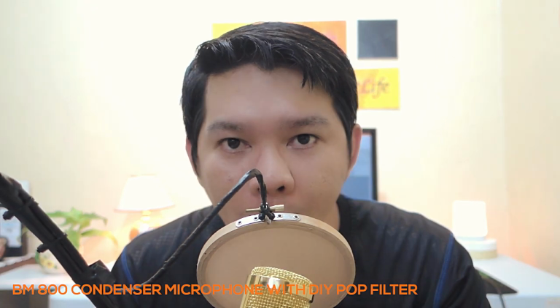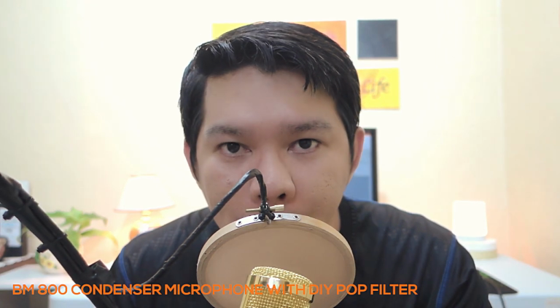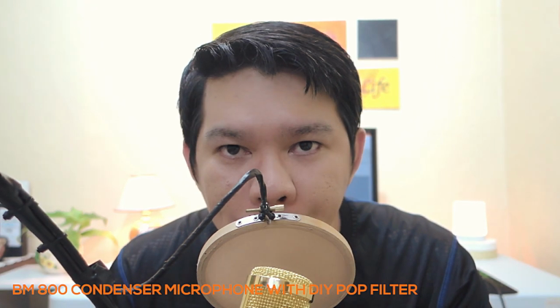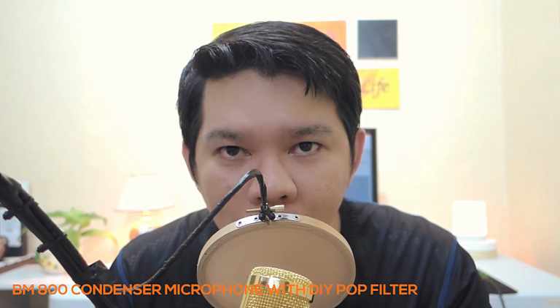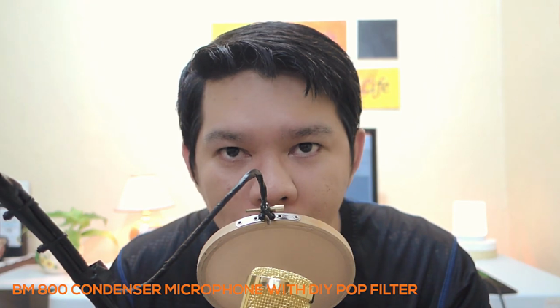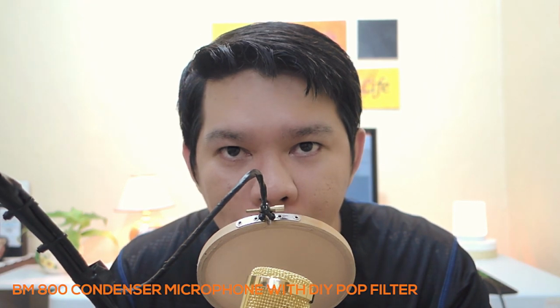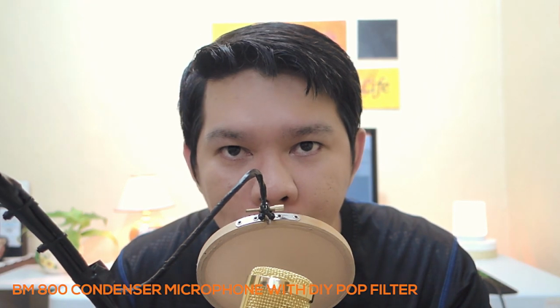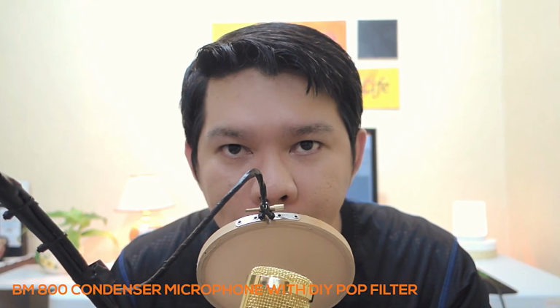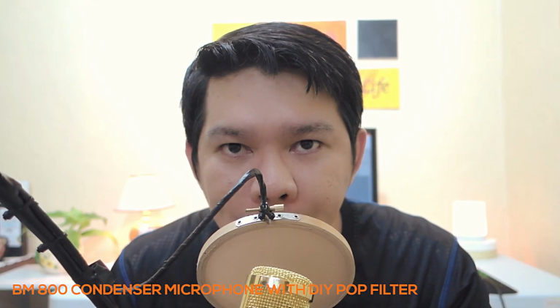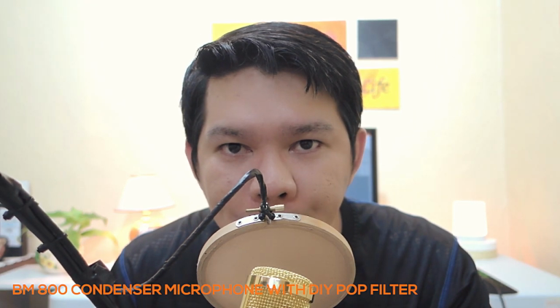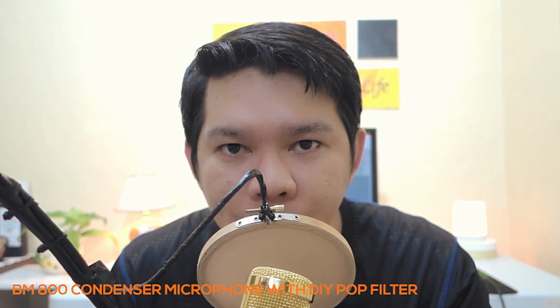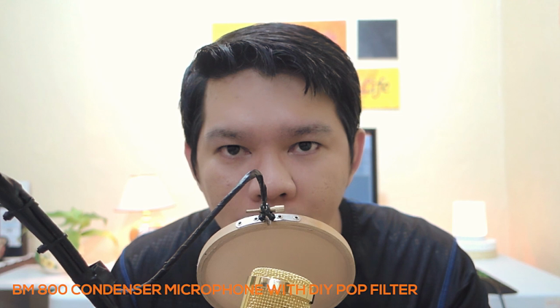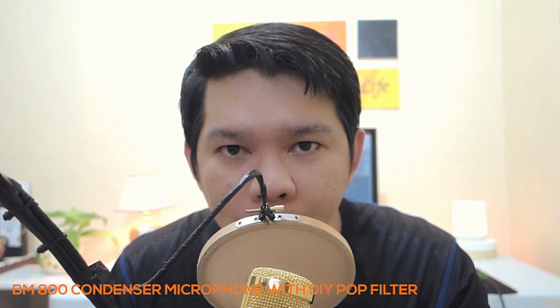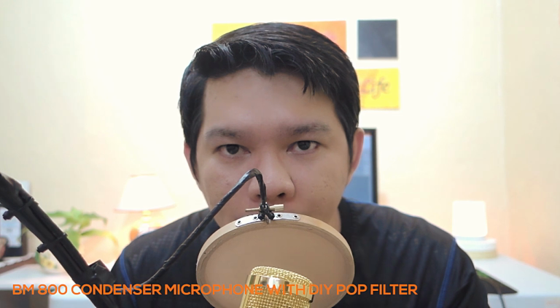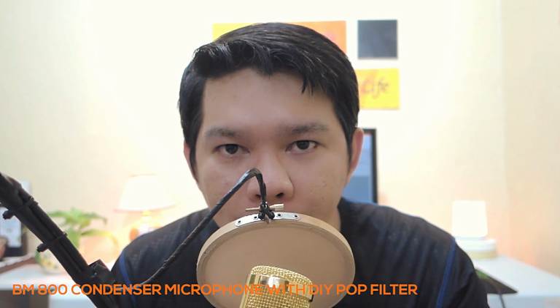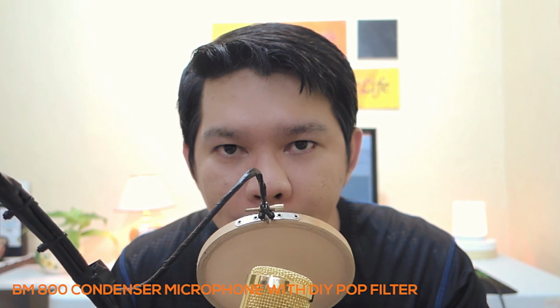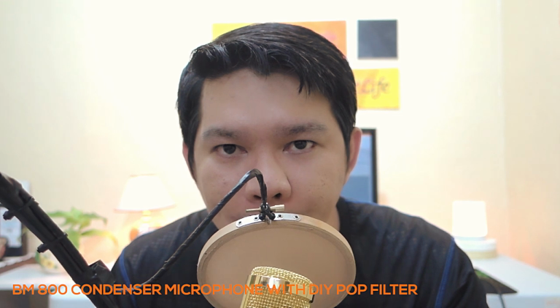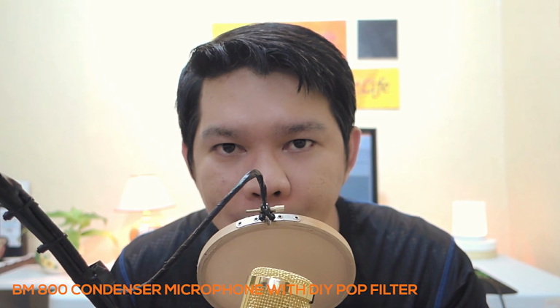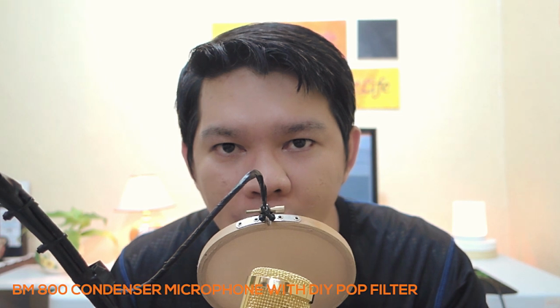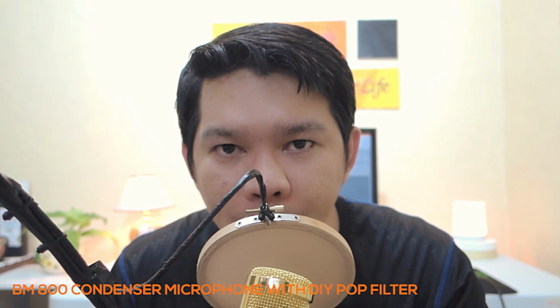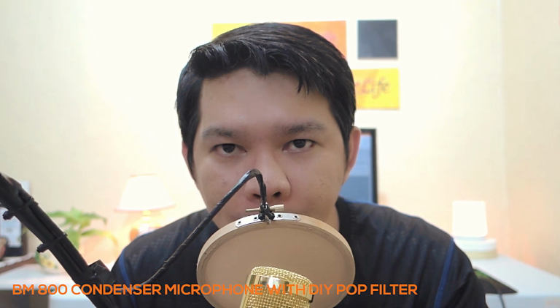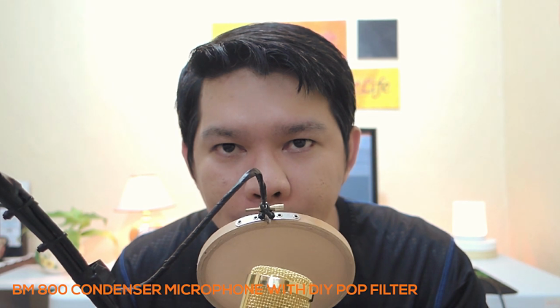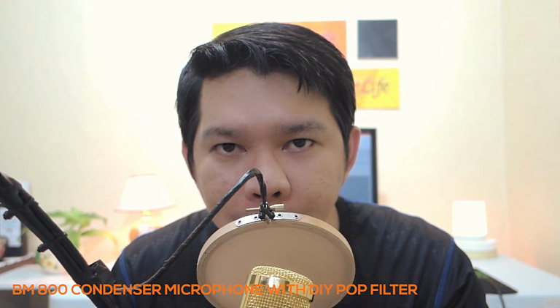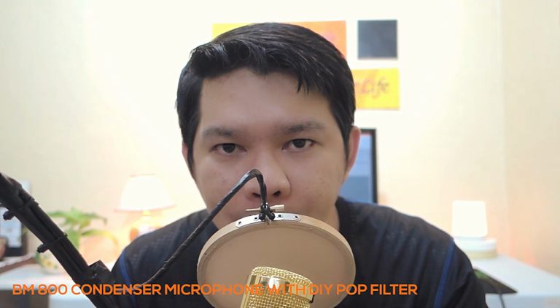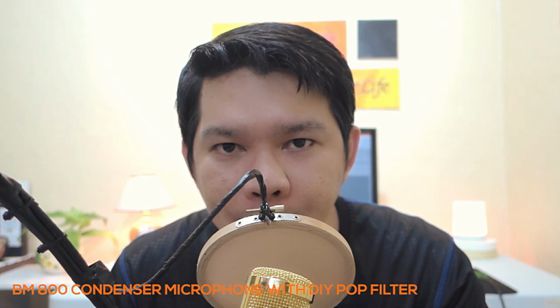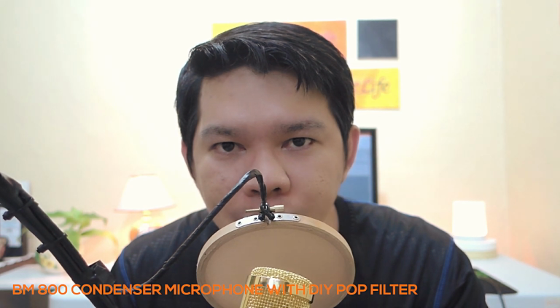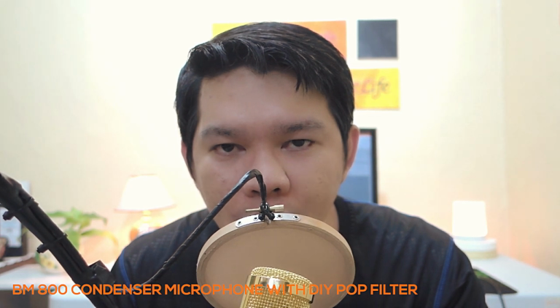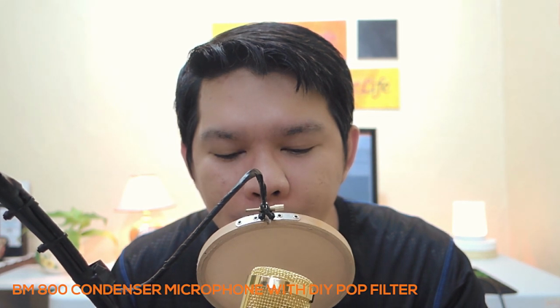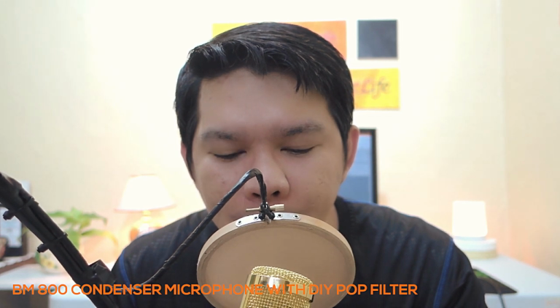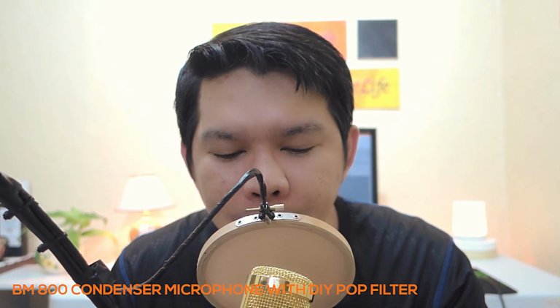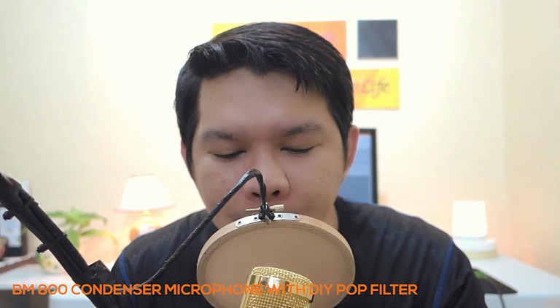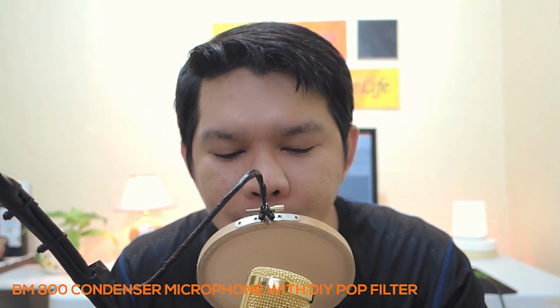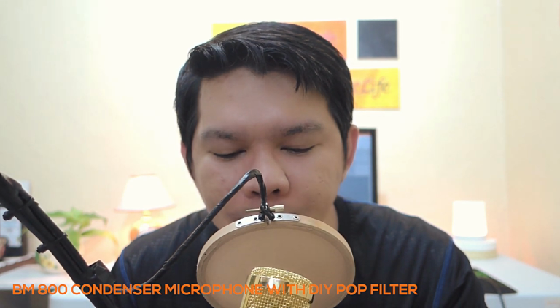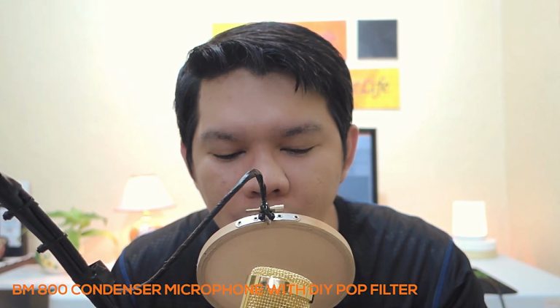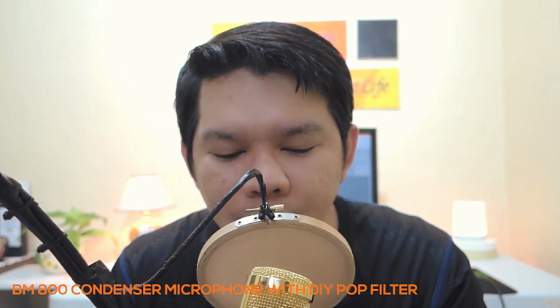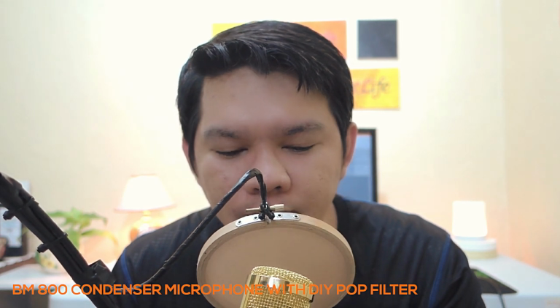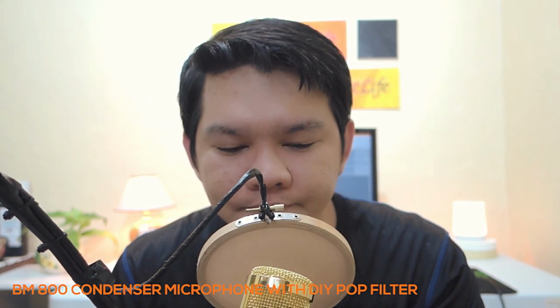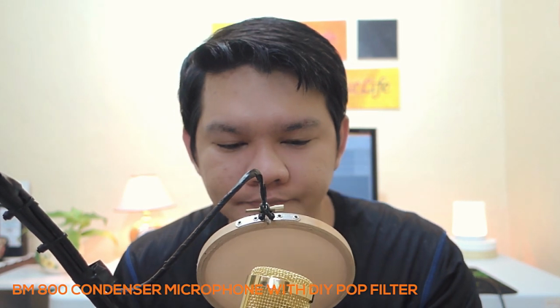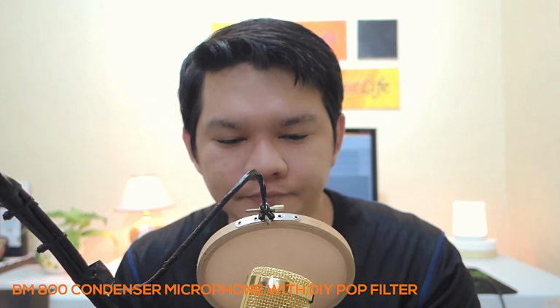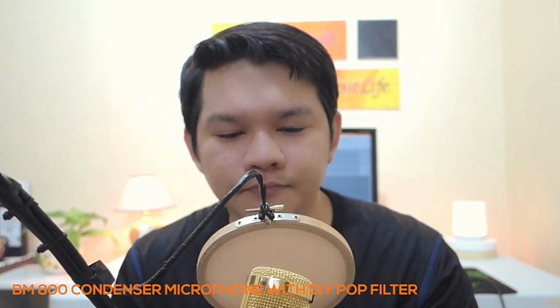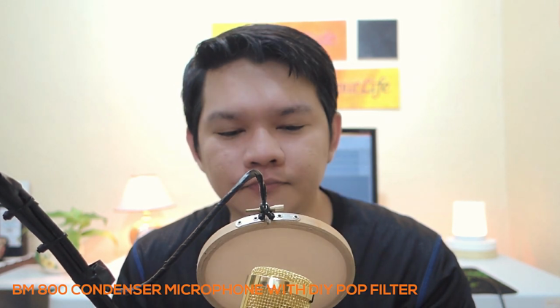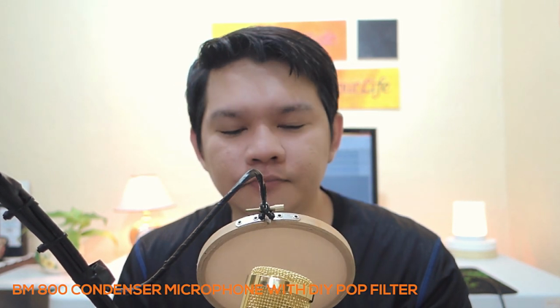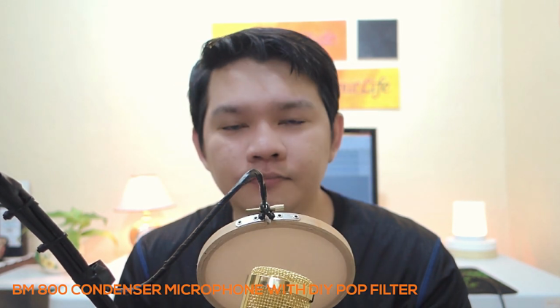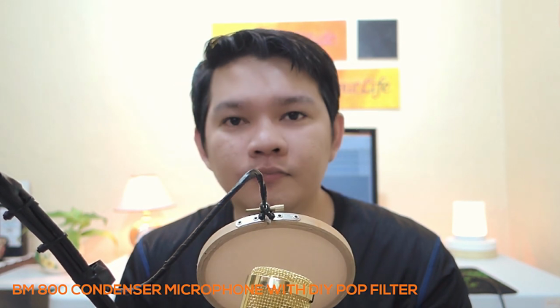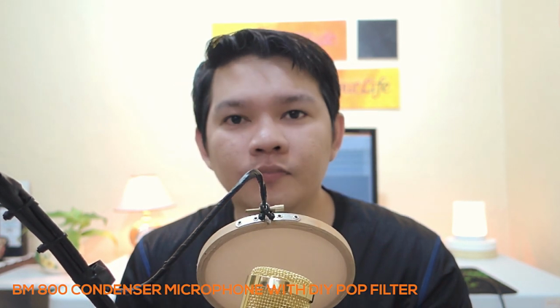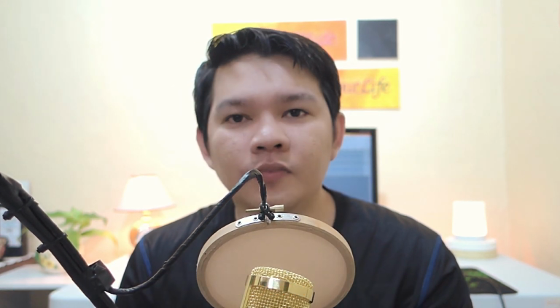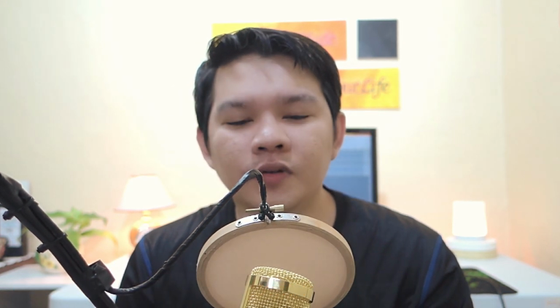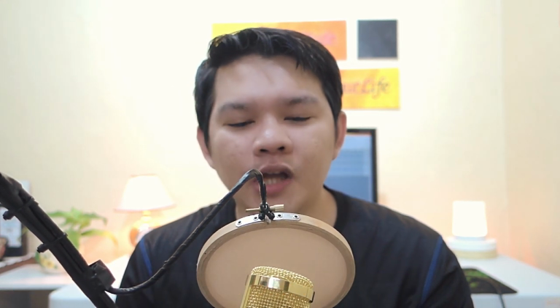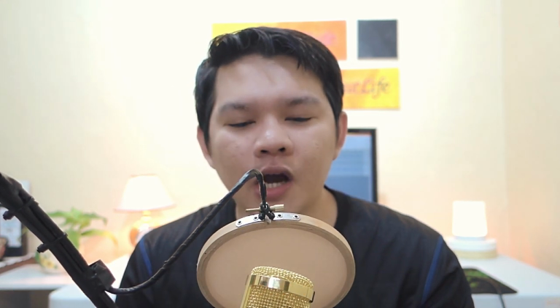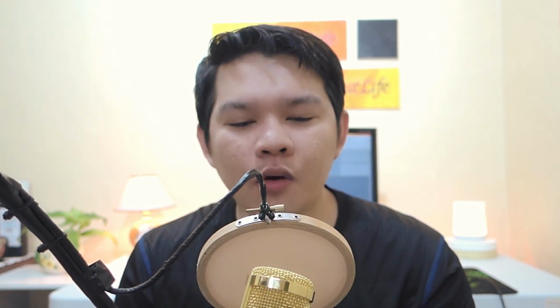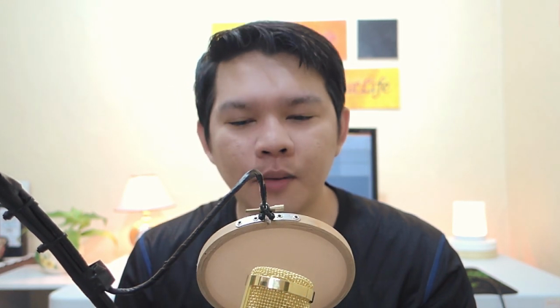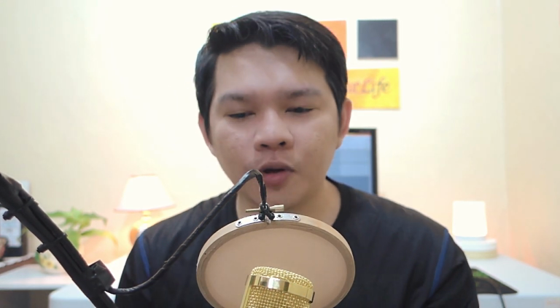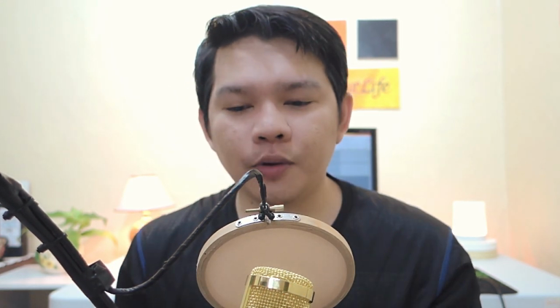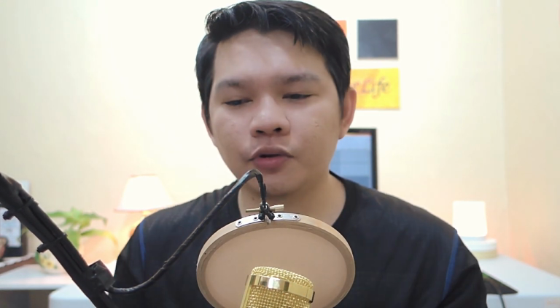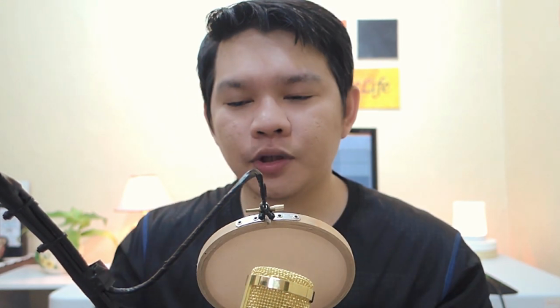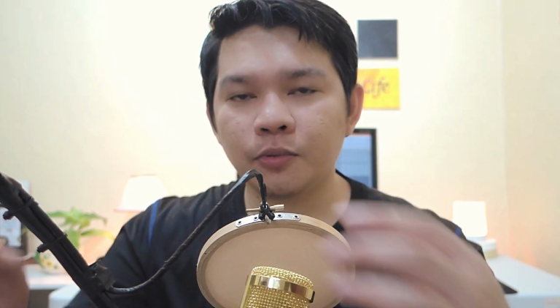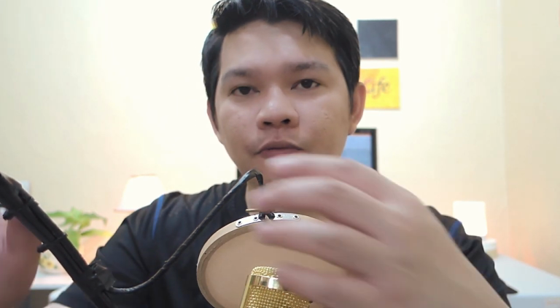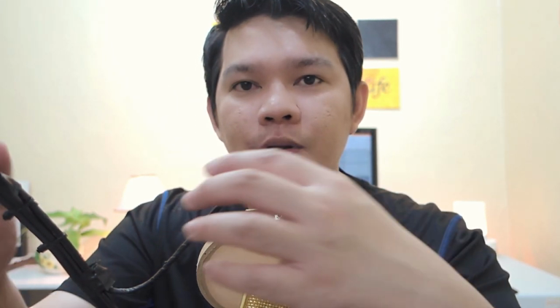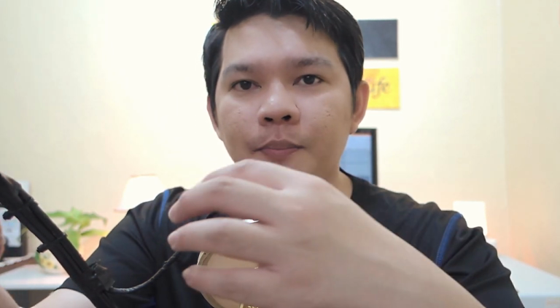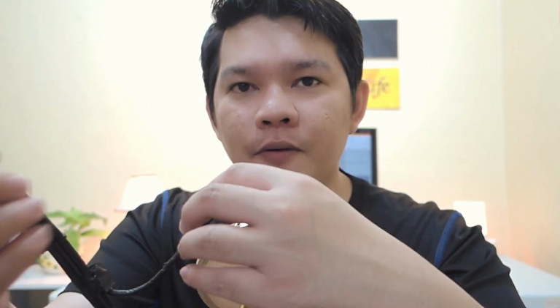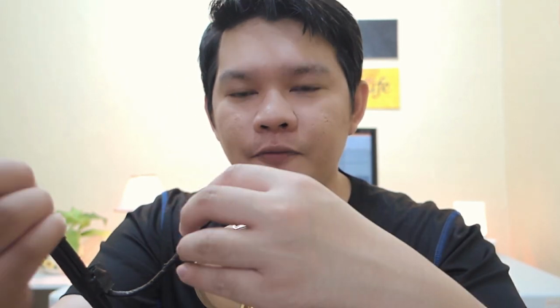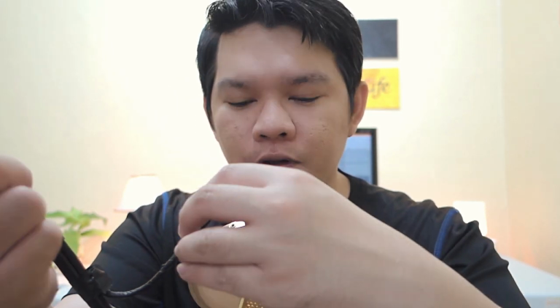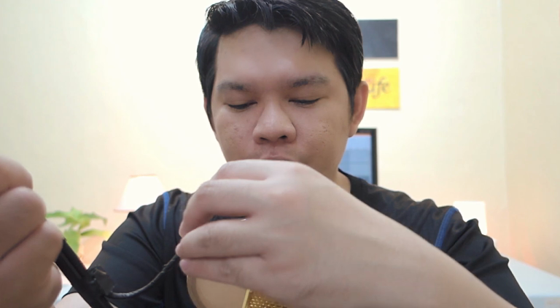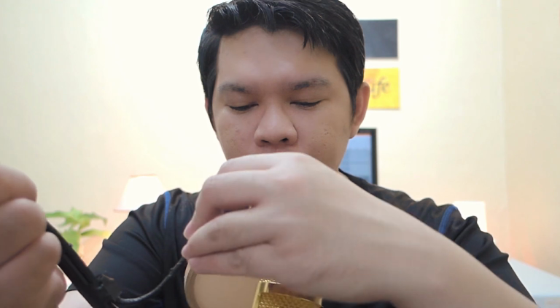Pop! Pop! Pop! Now I'm going to remove the pop filter.